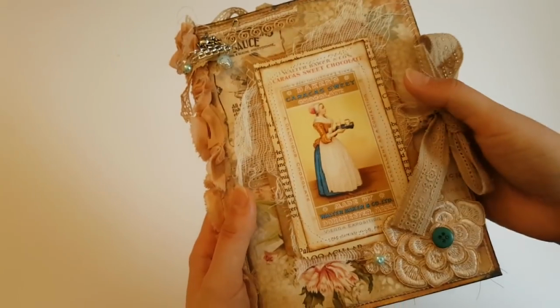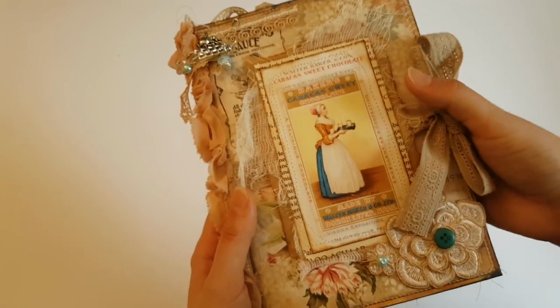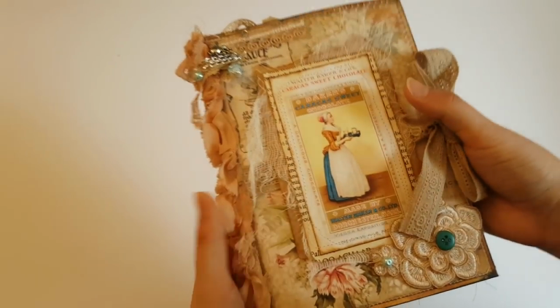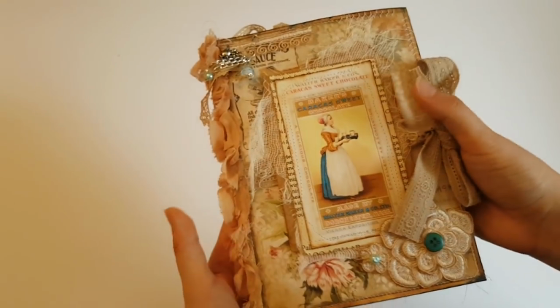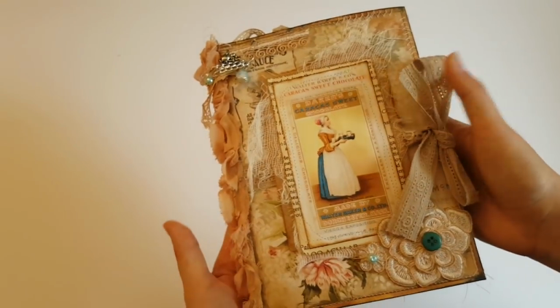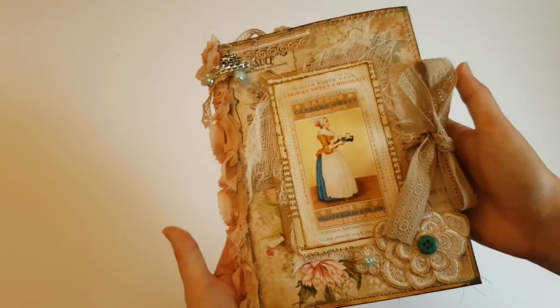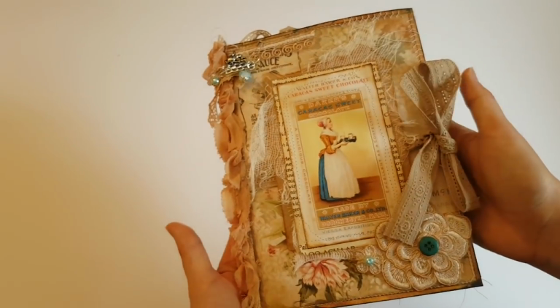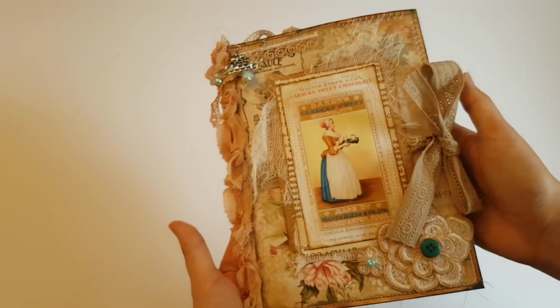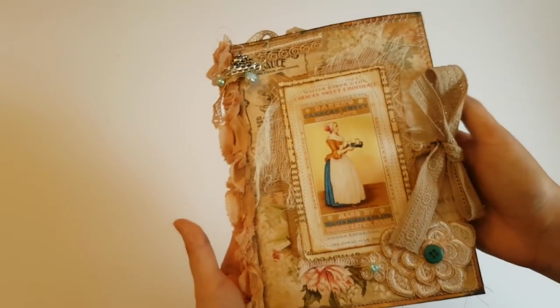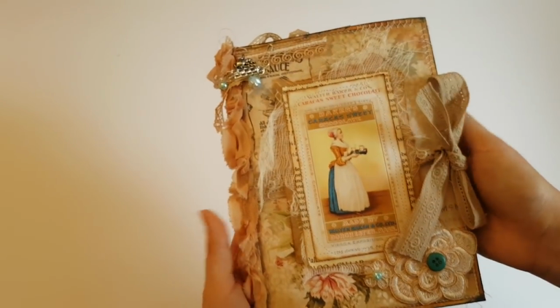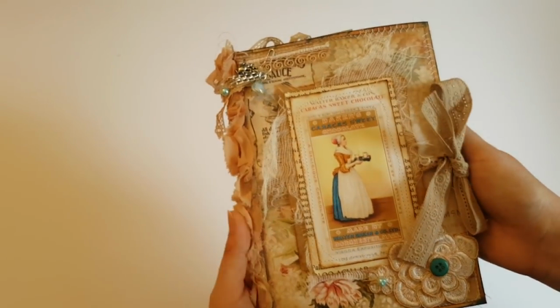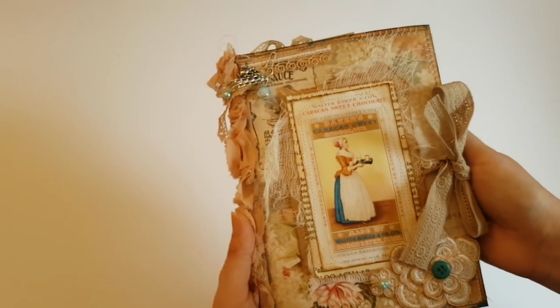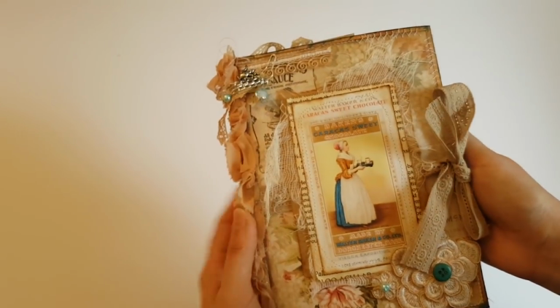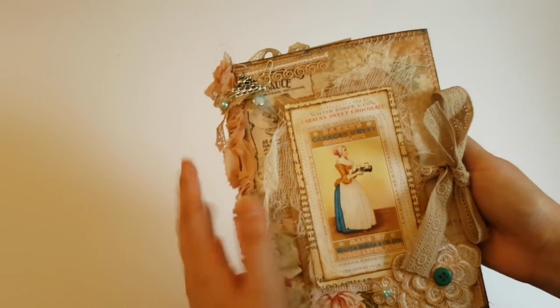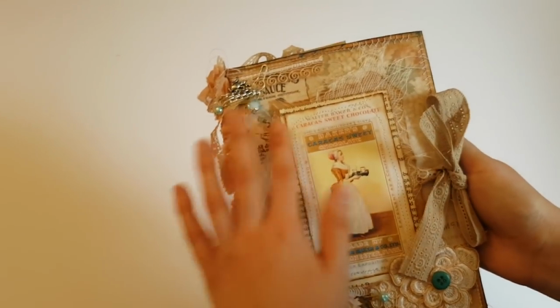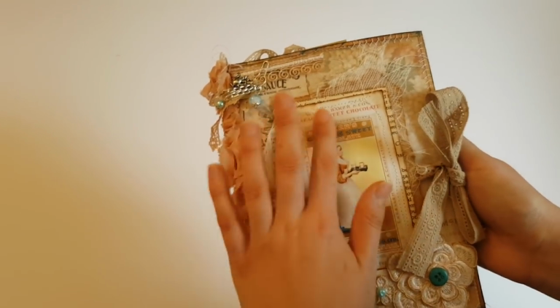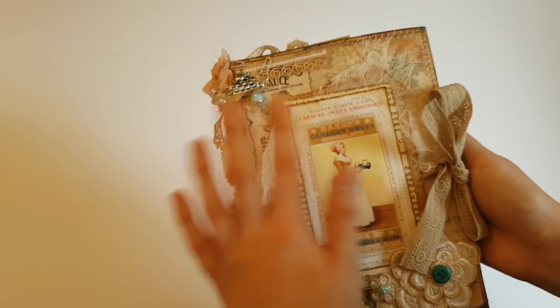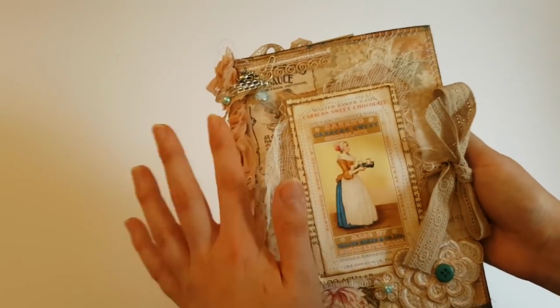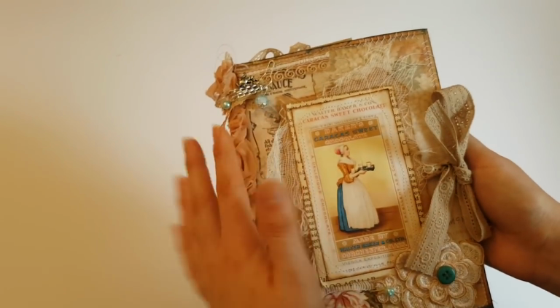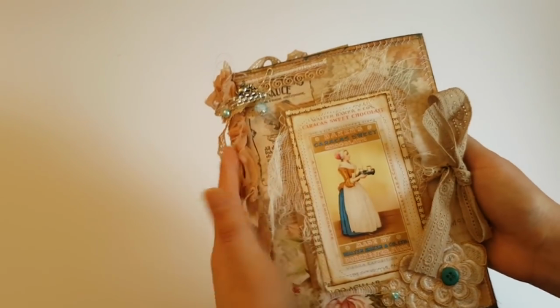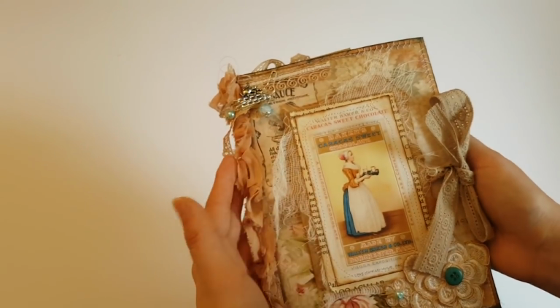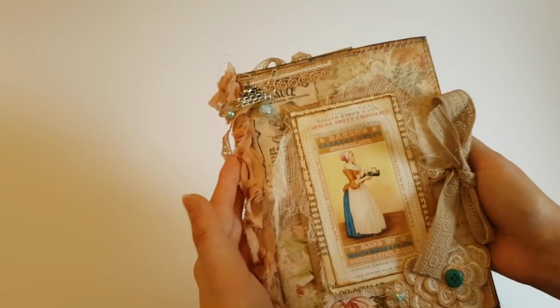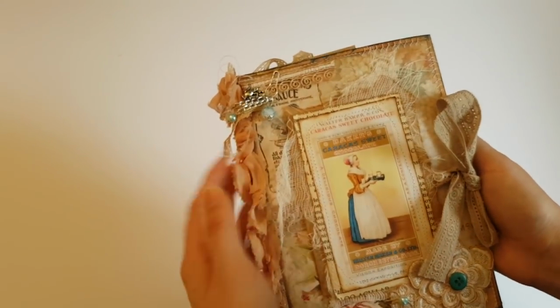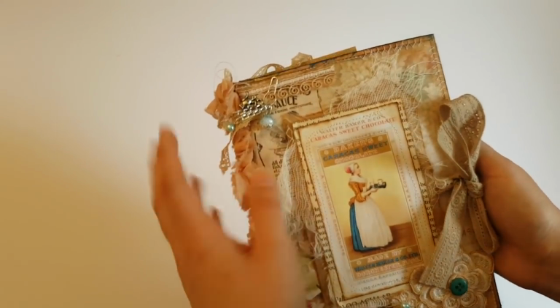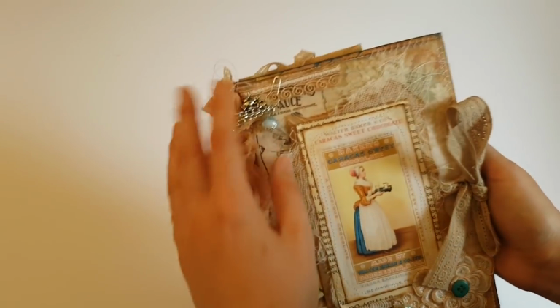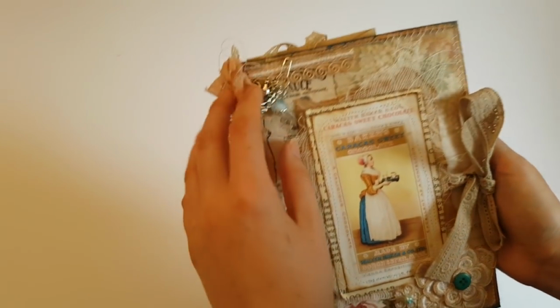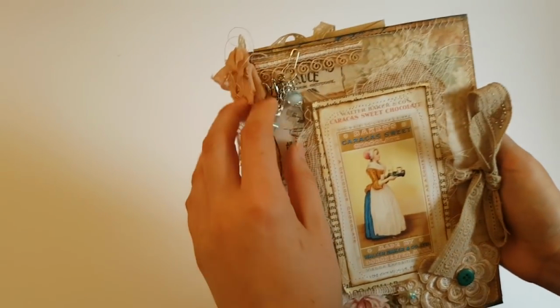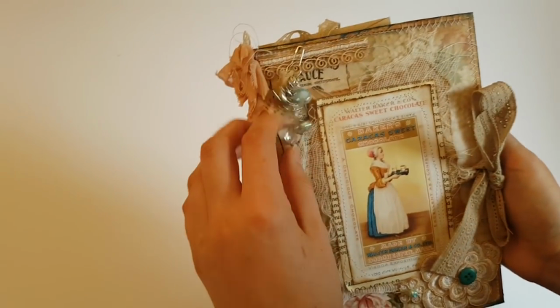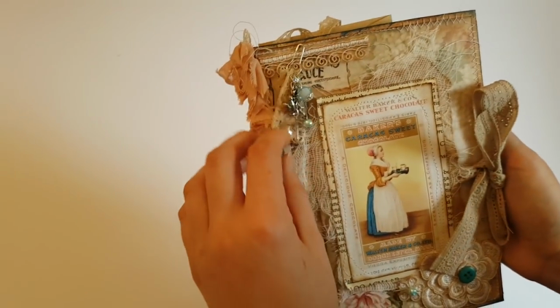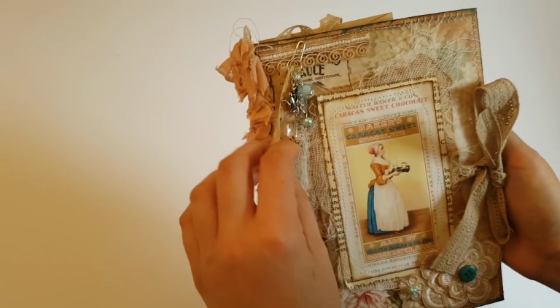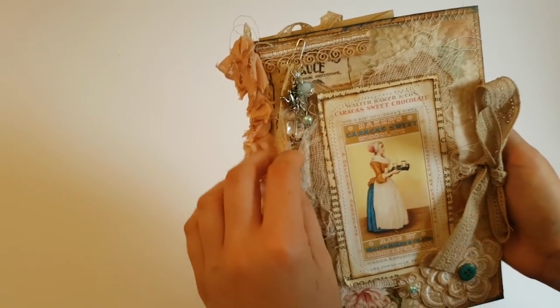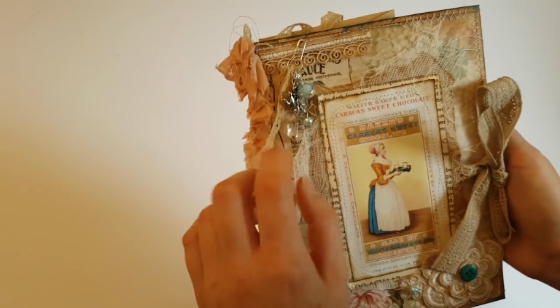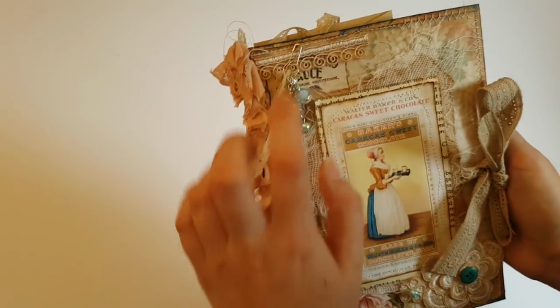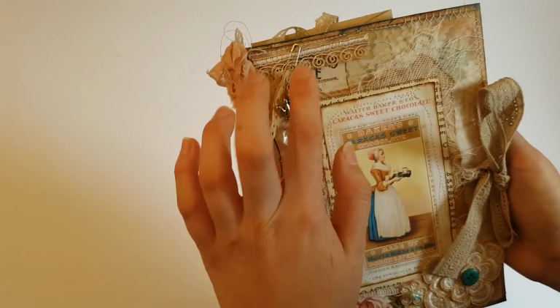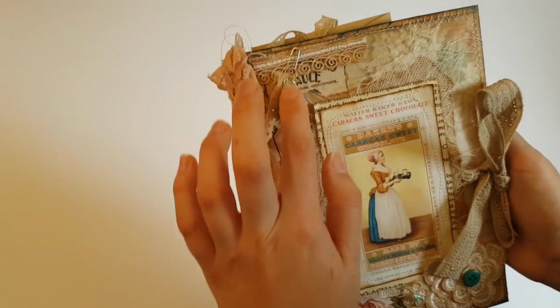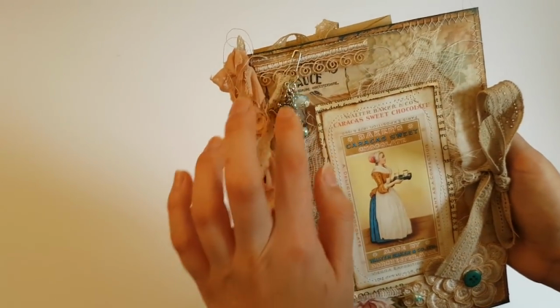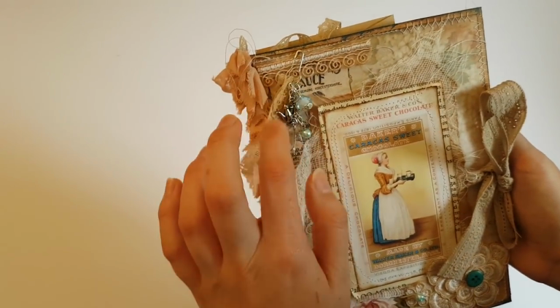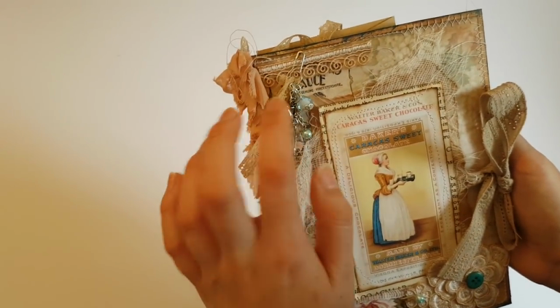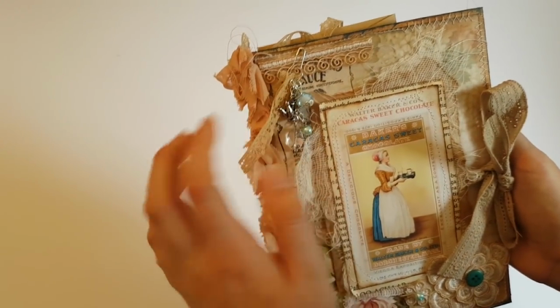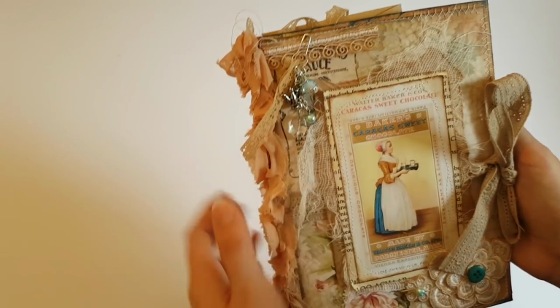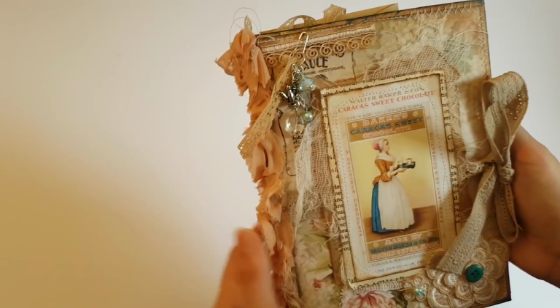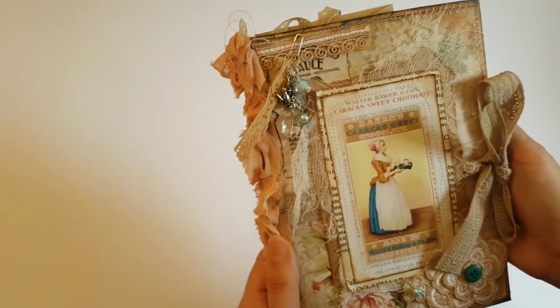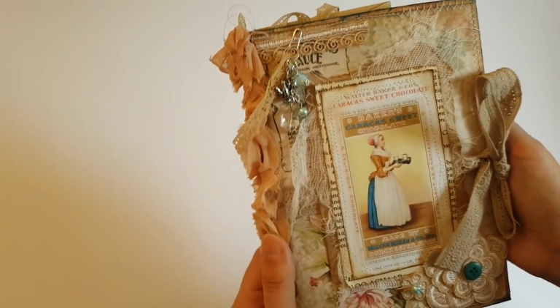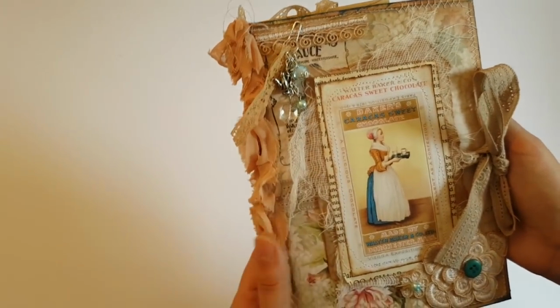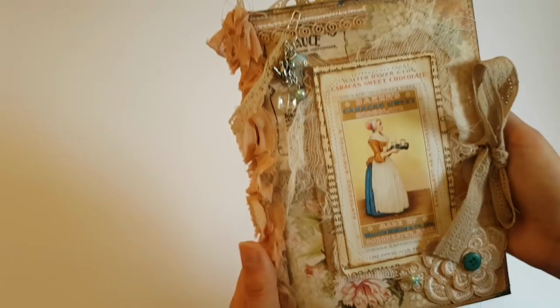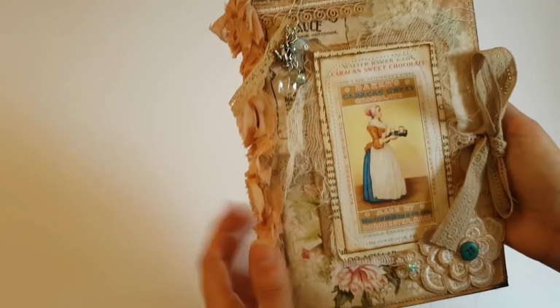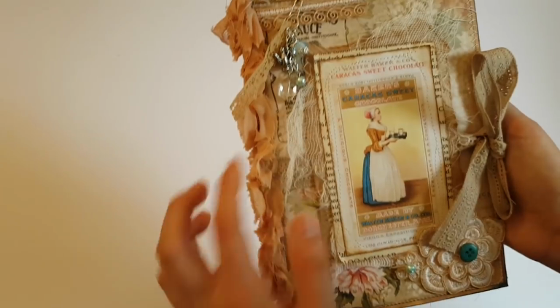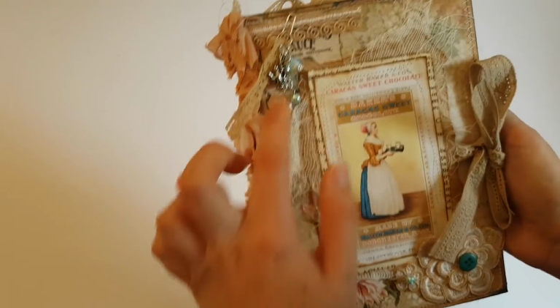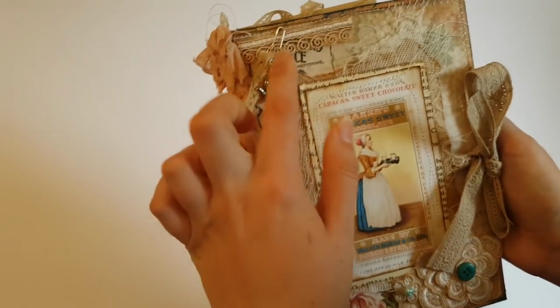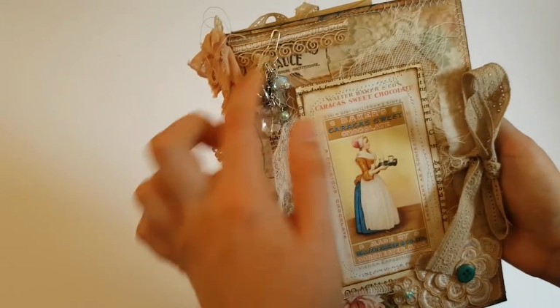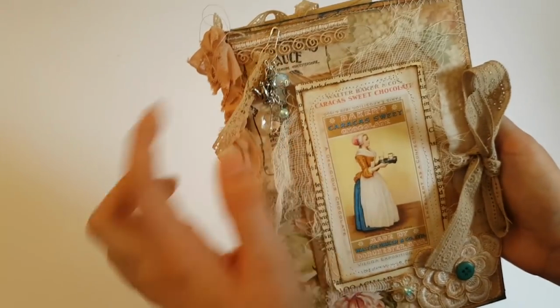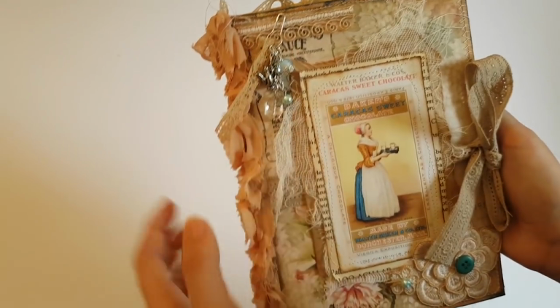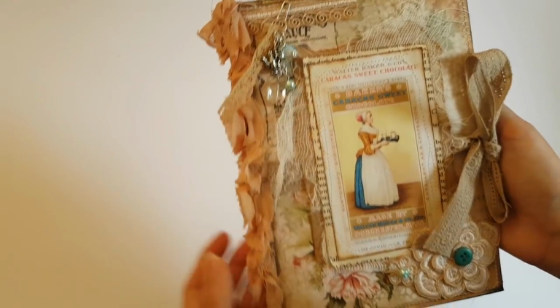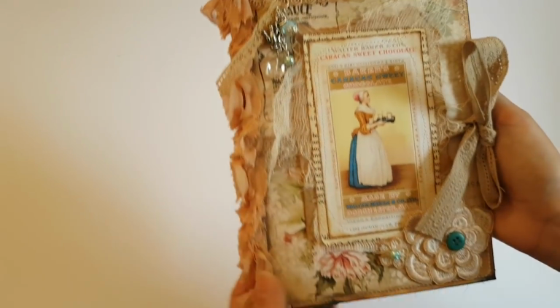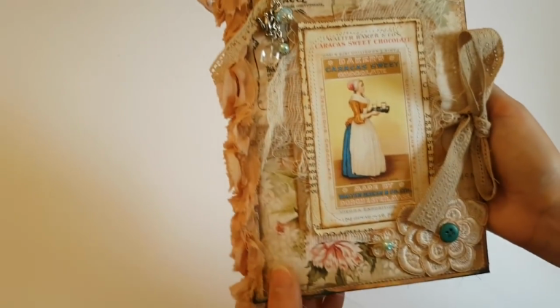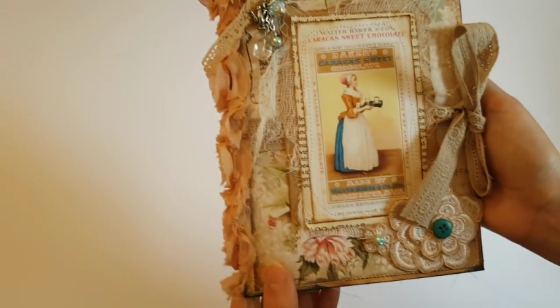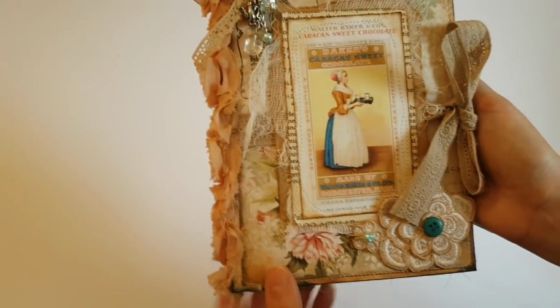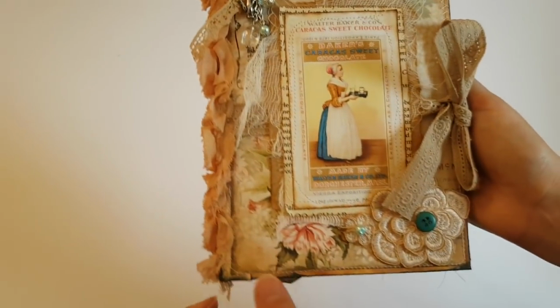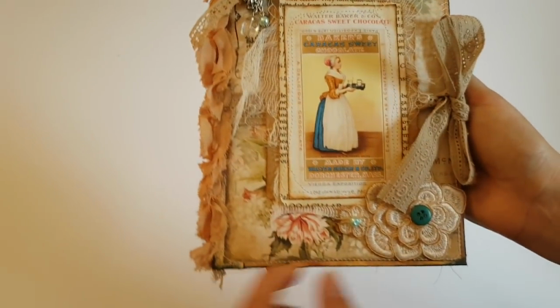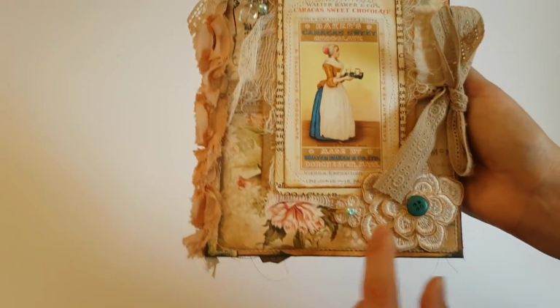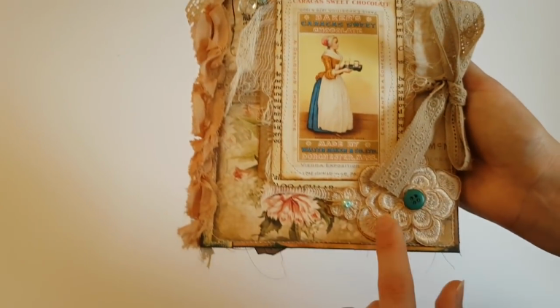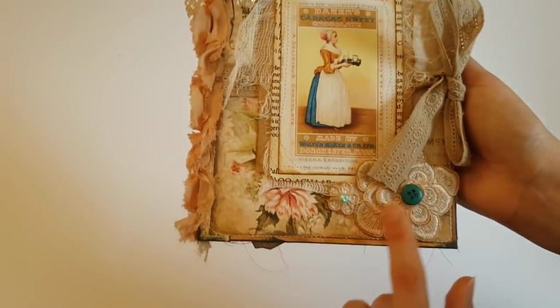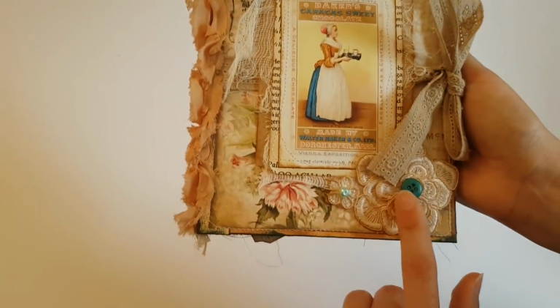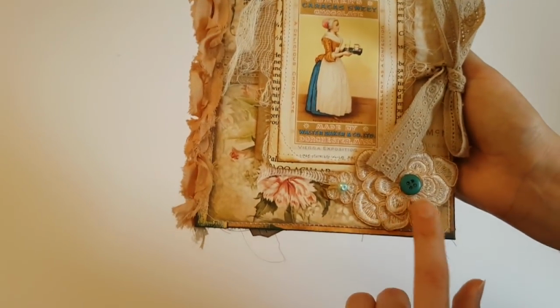Here I've just layered up the front cover, put a little tassel charm there with a clip, and layered up some tea-stained appliques.